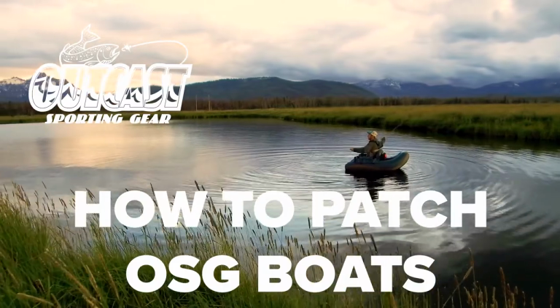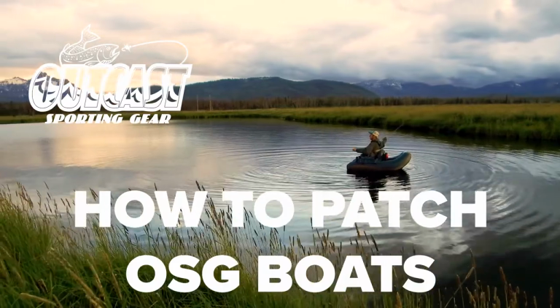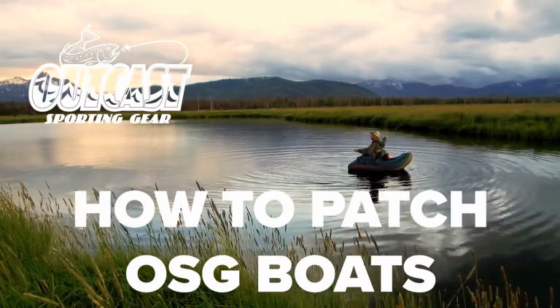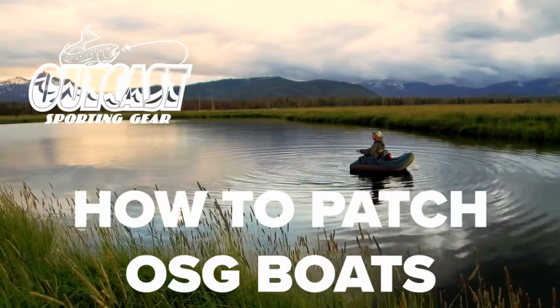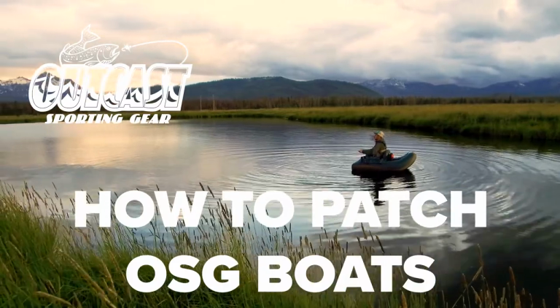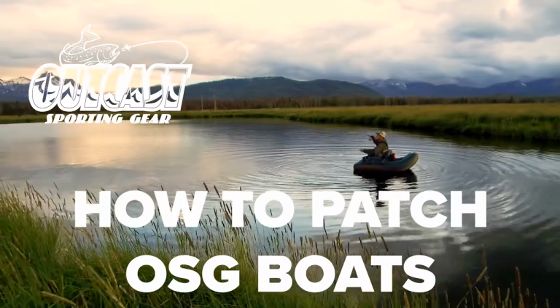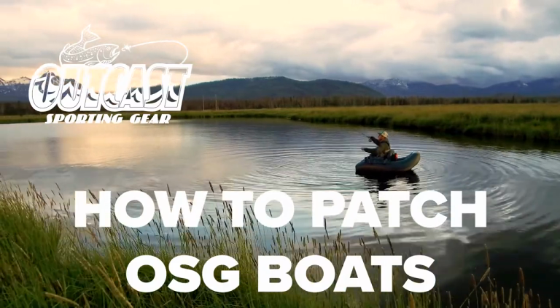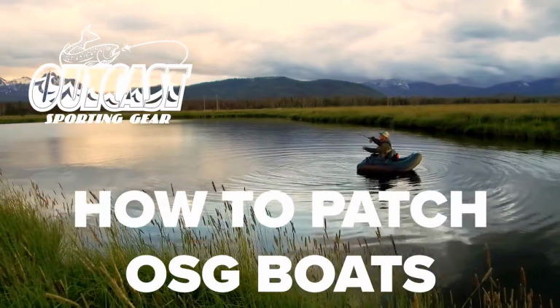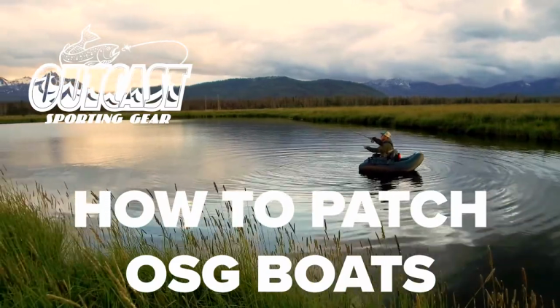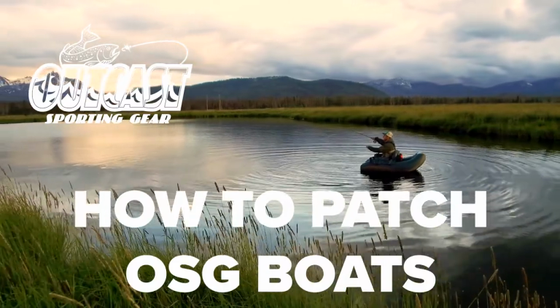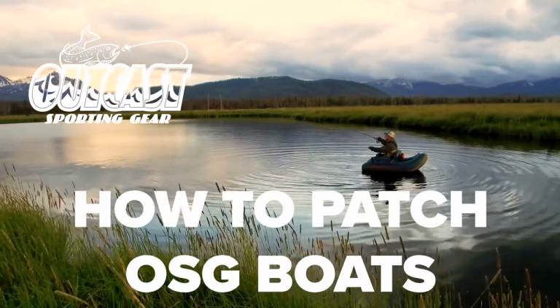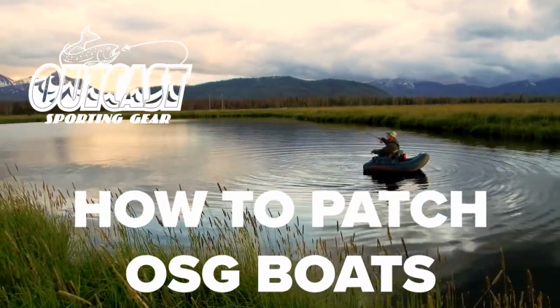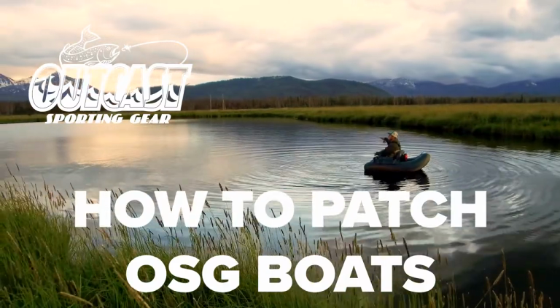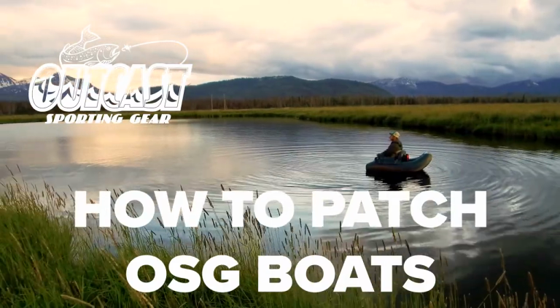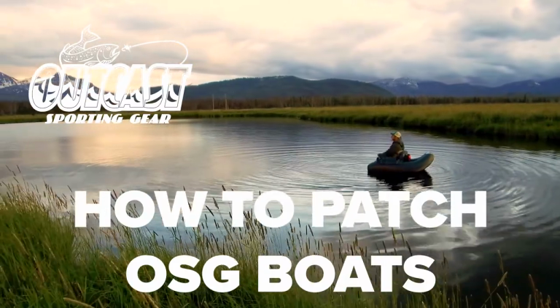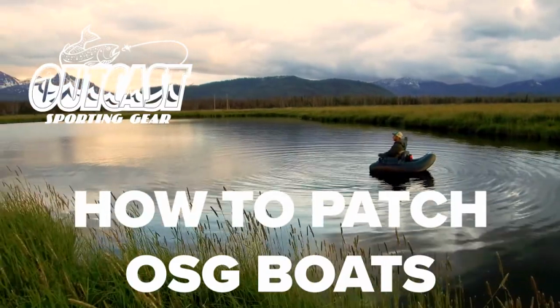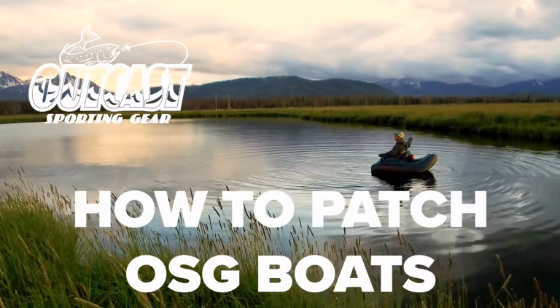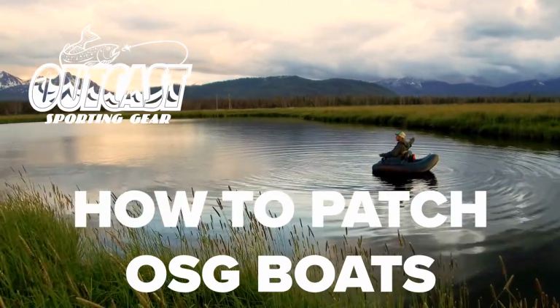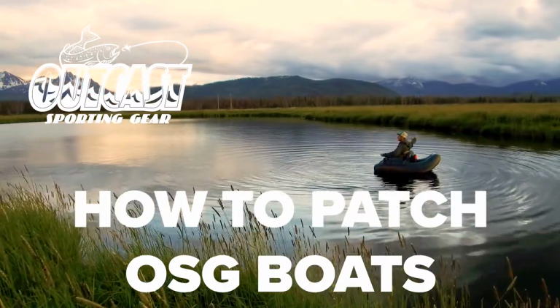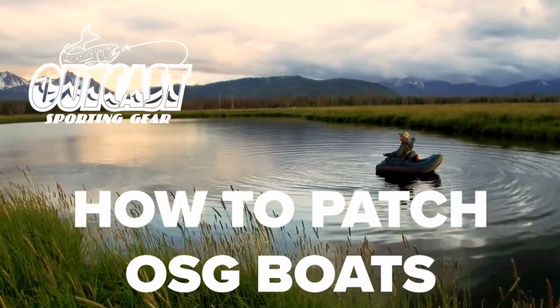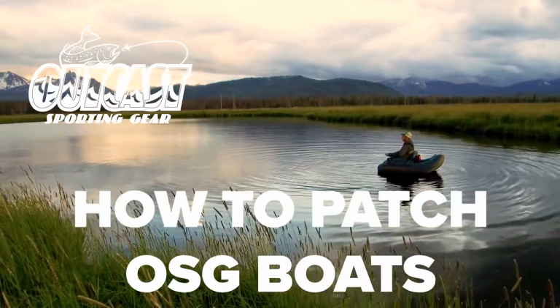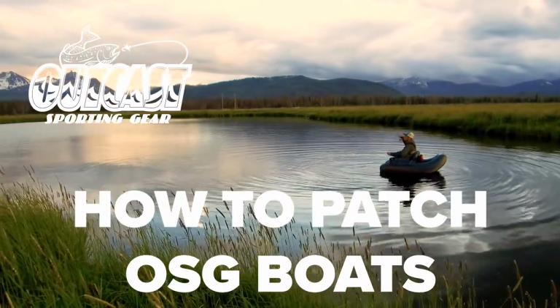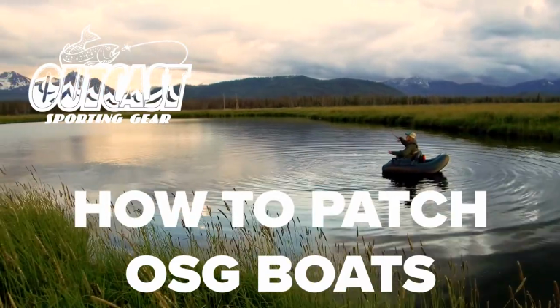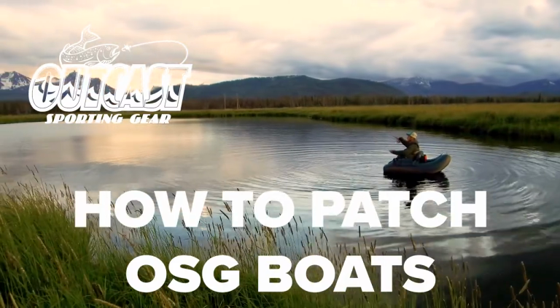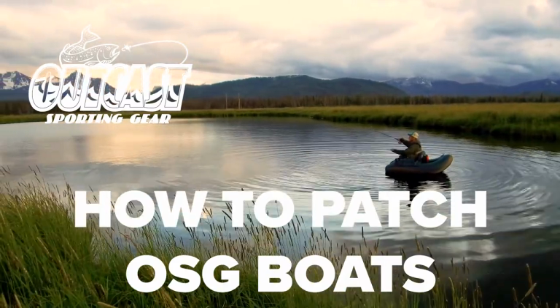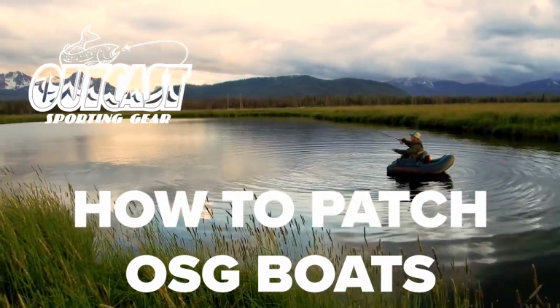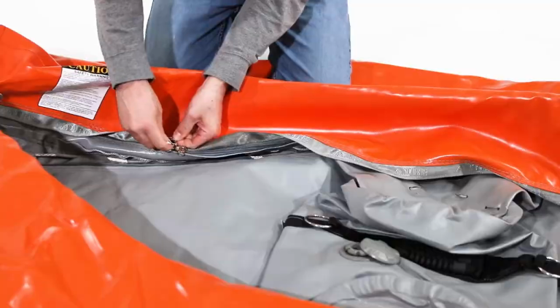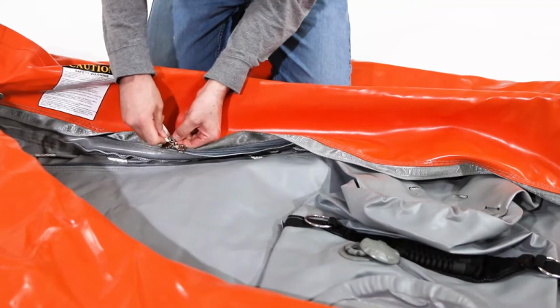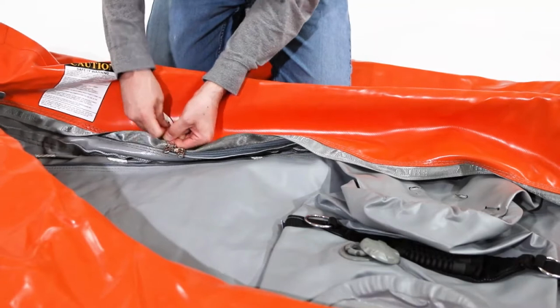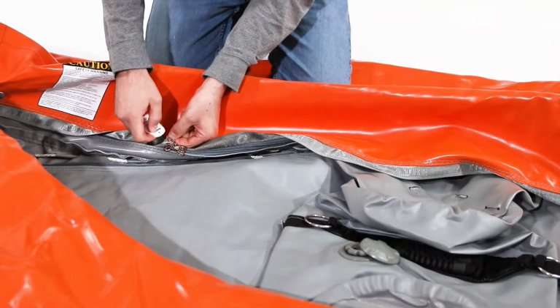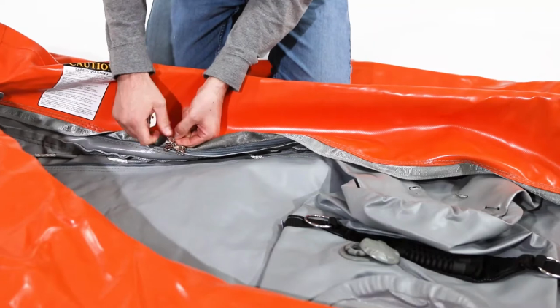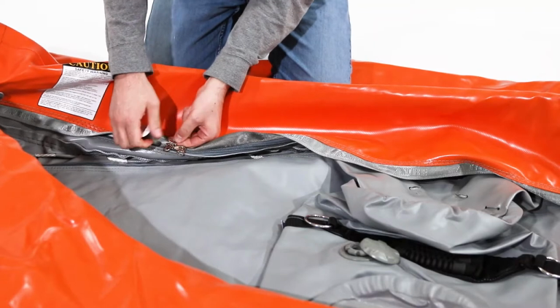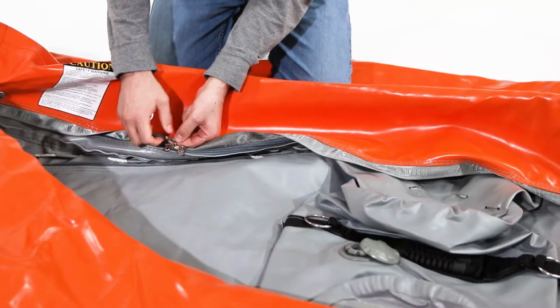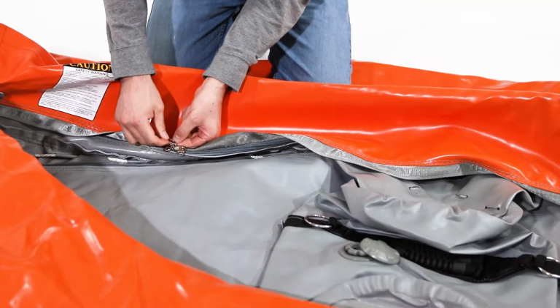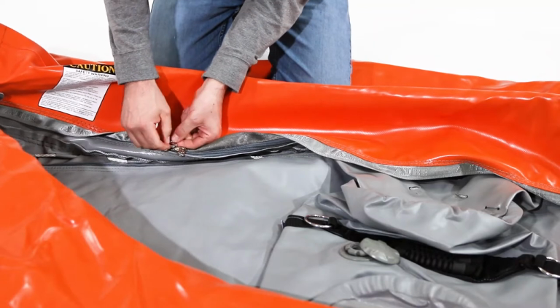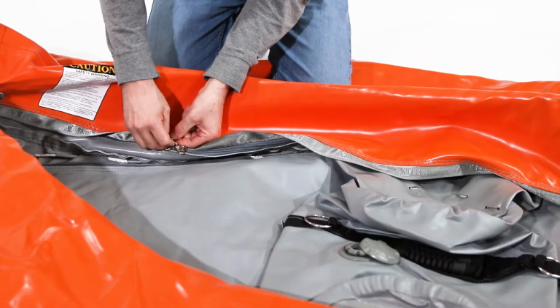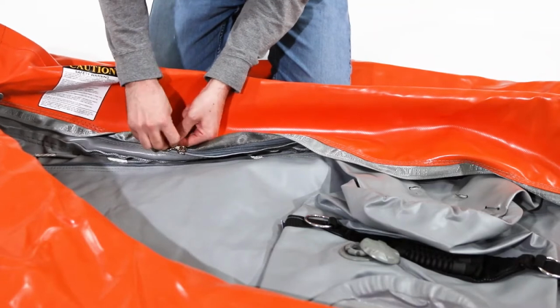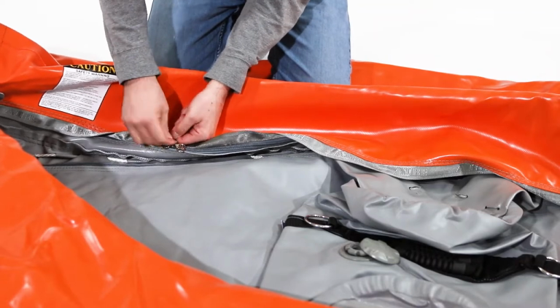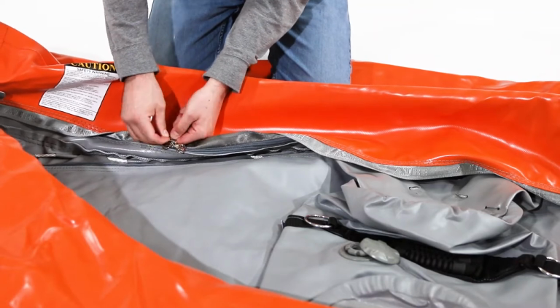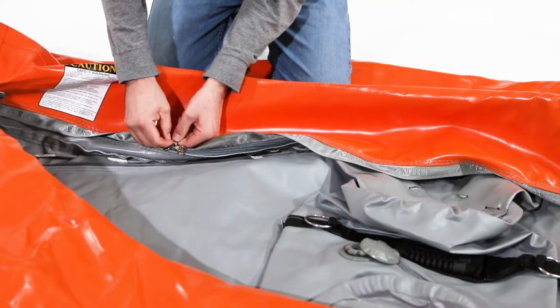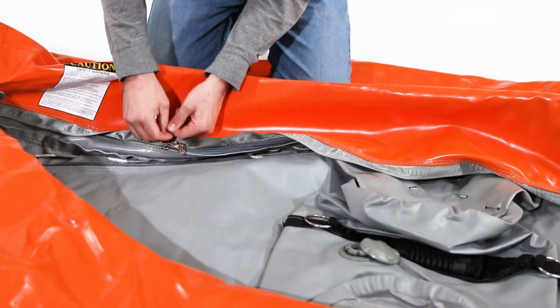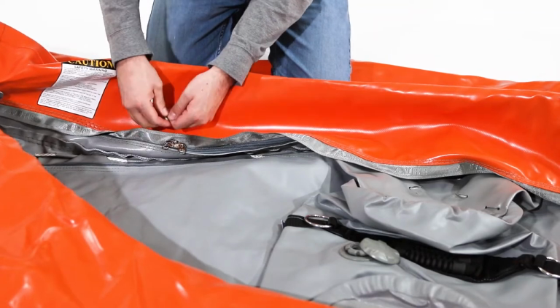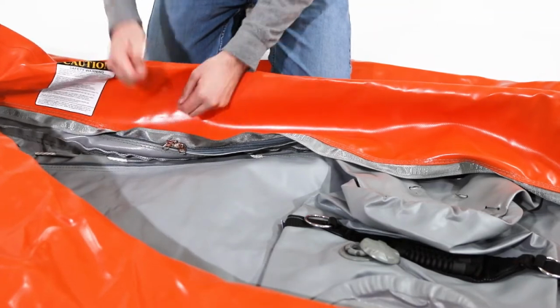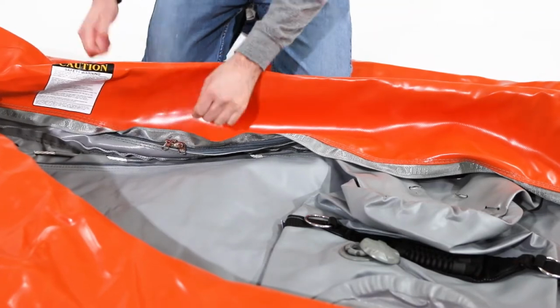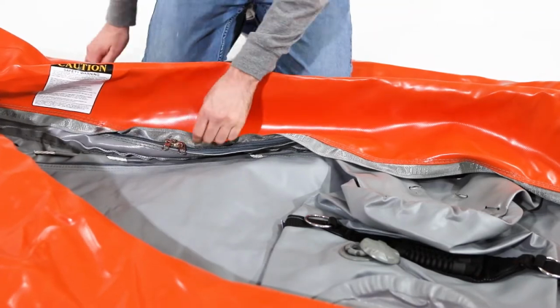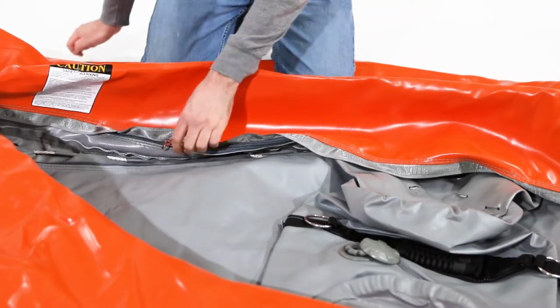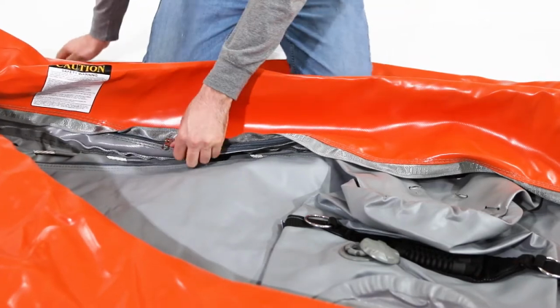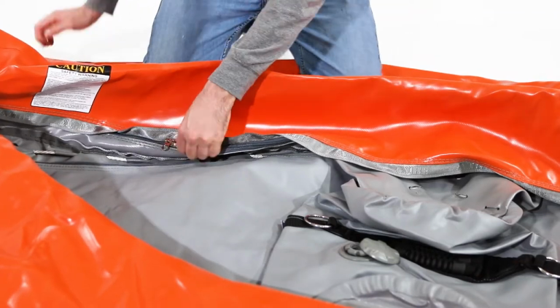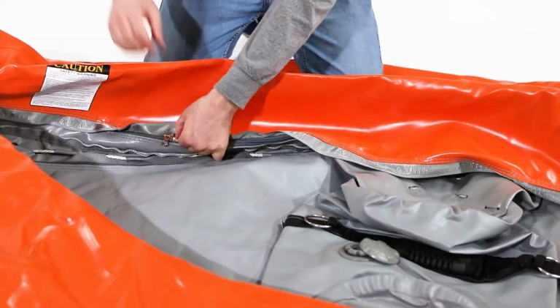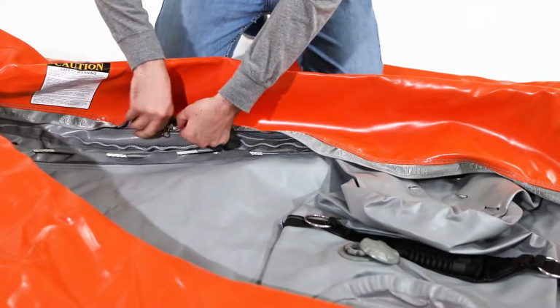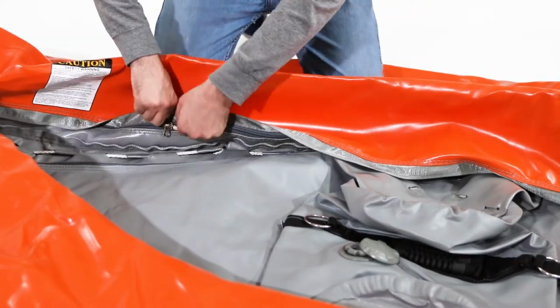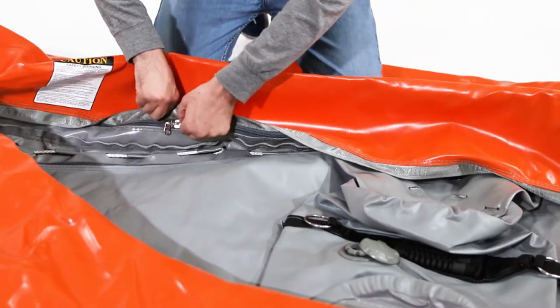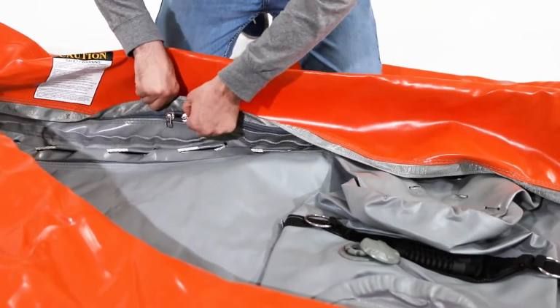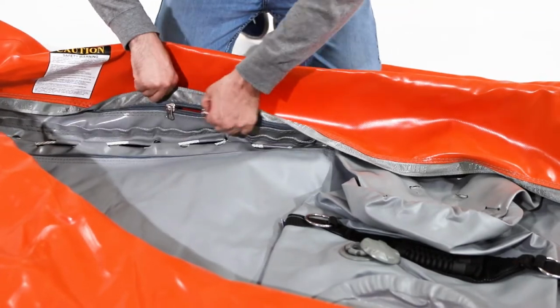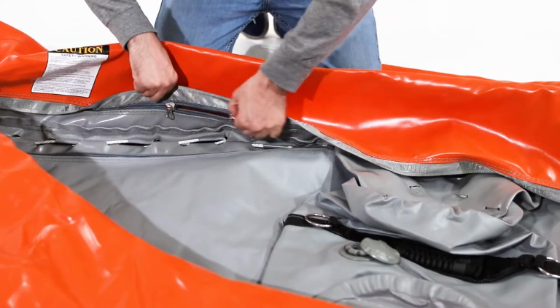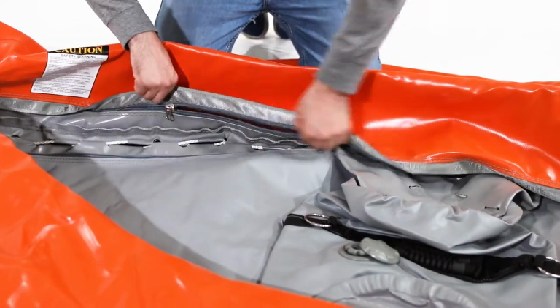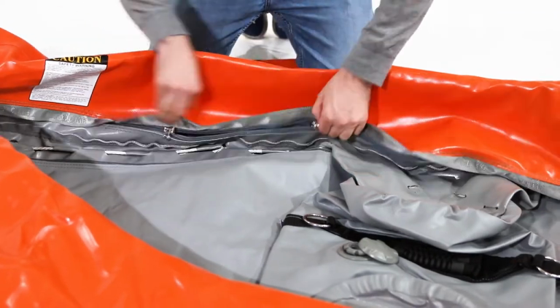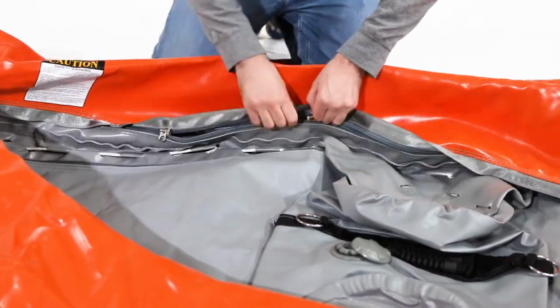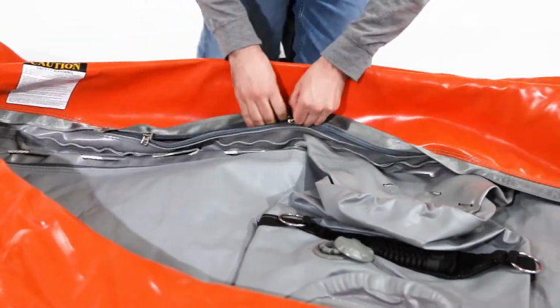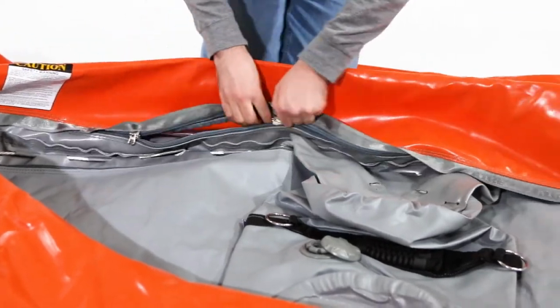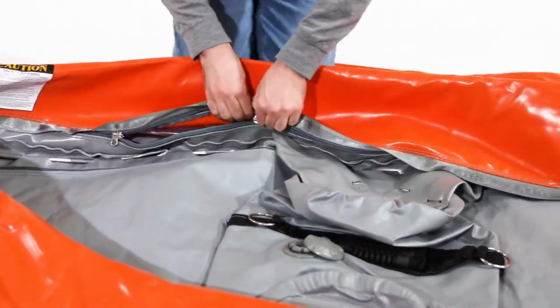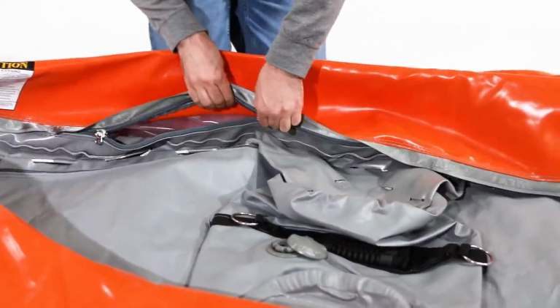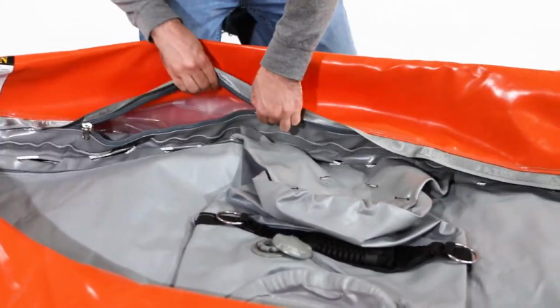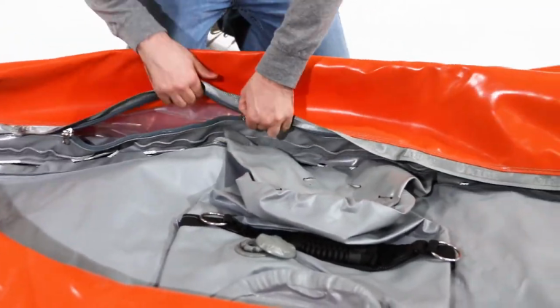Before gluing patches to your boat, make sure that it is dry and that you are in a clean, well-ventilated area. Unzip the boat and move the air cell out of the way.